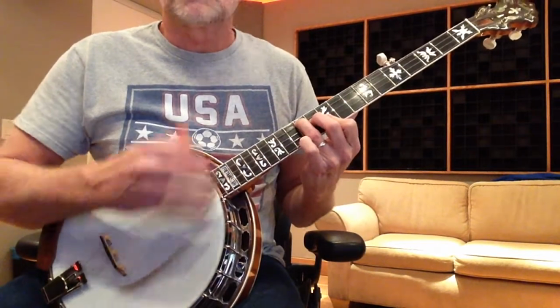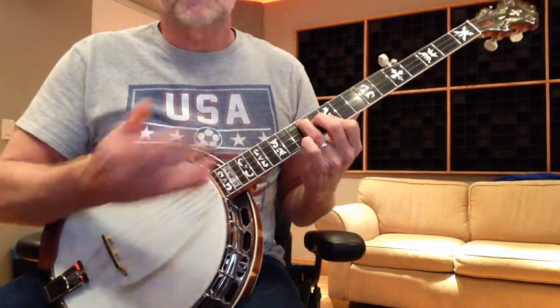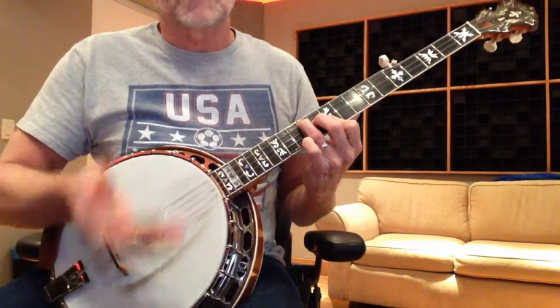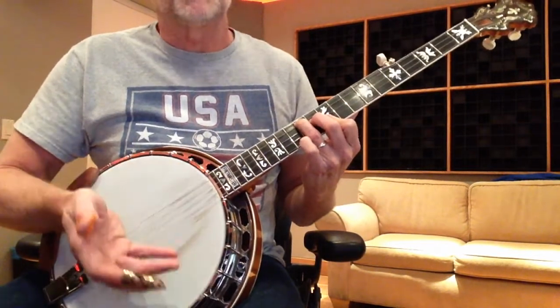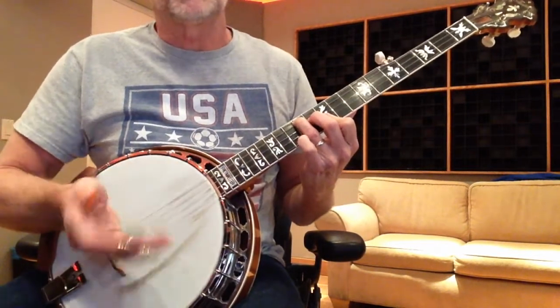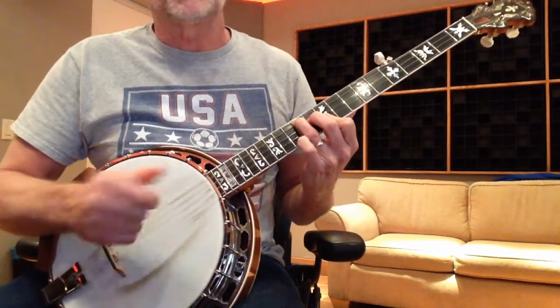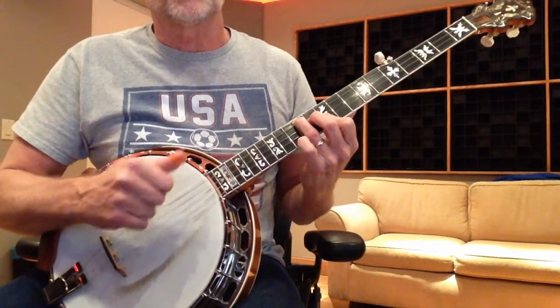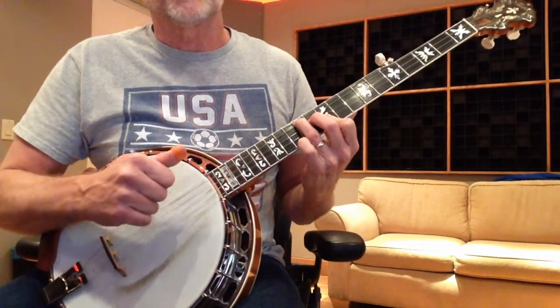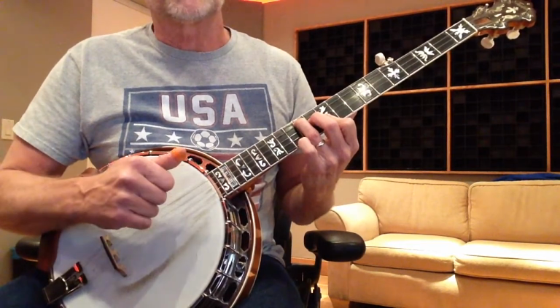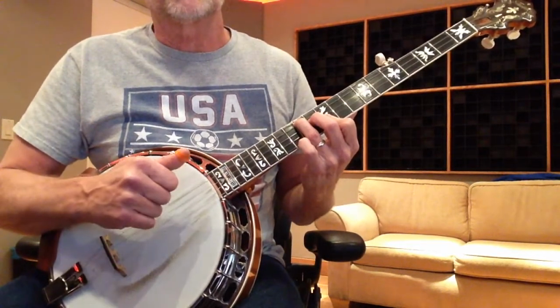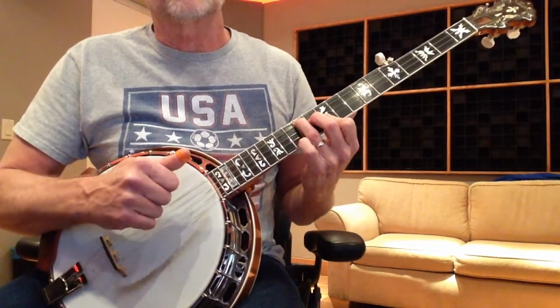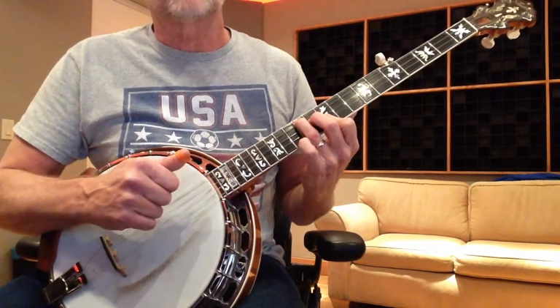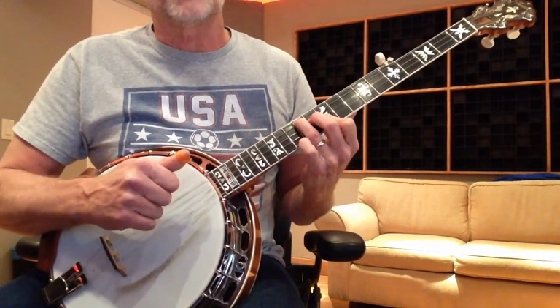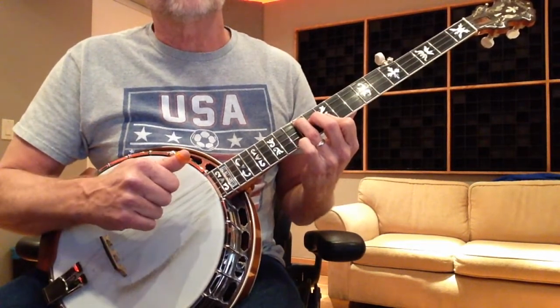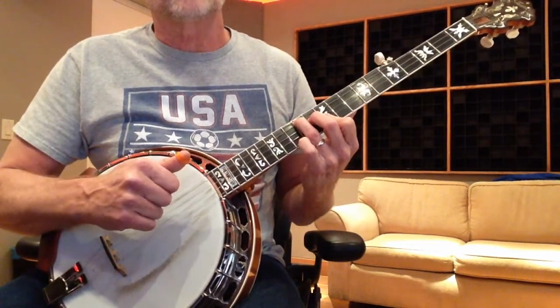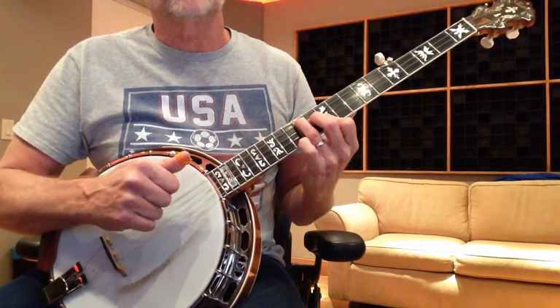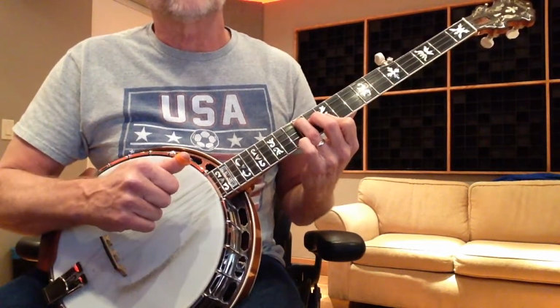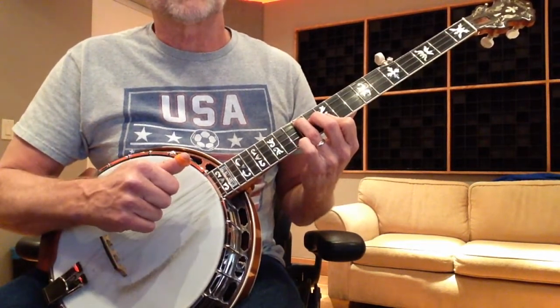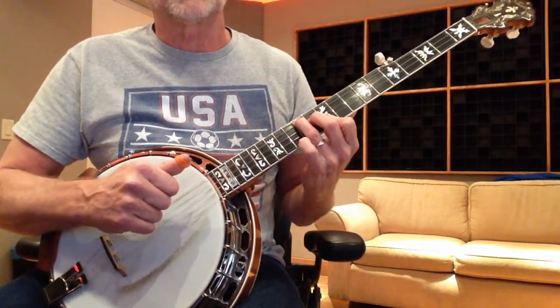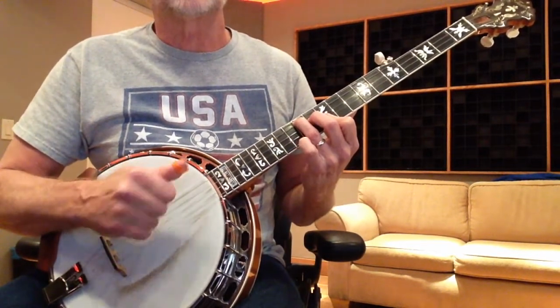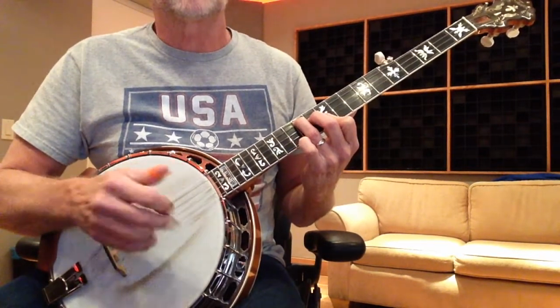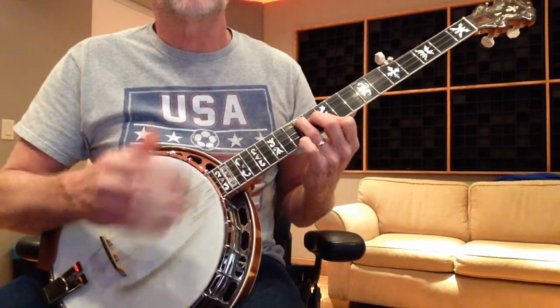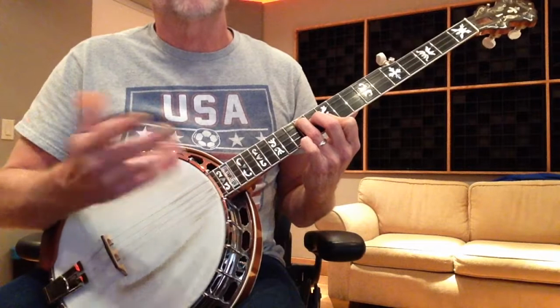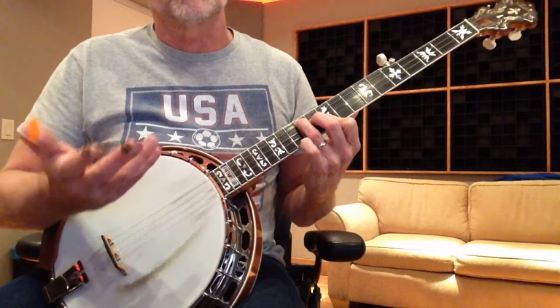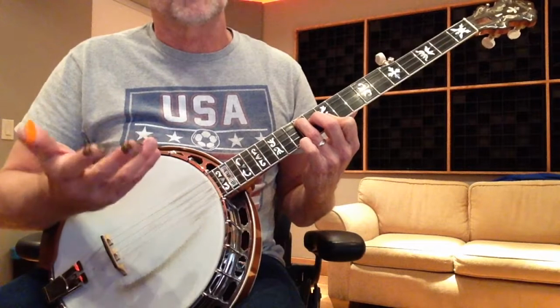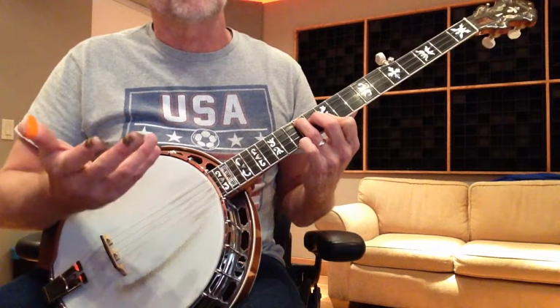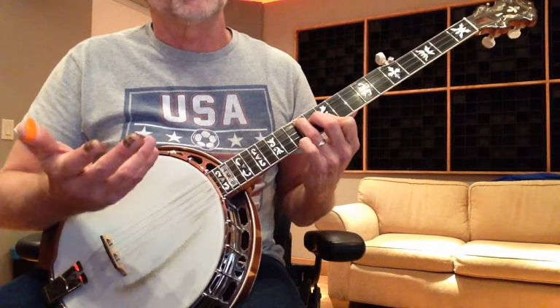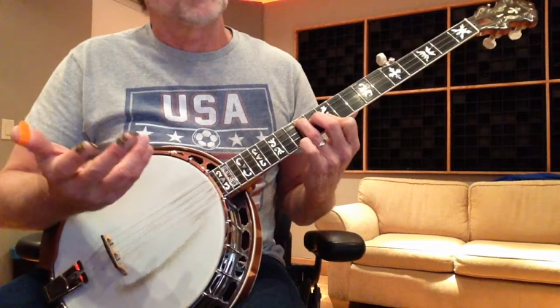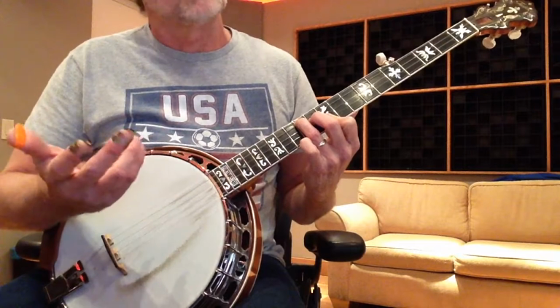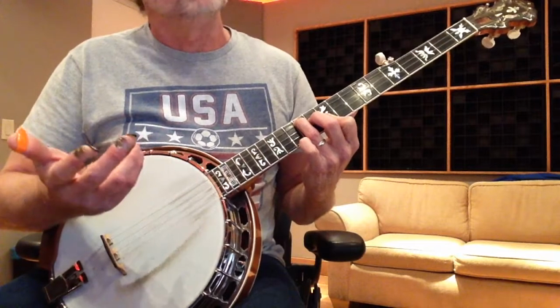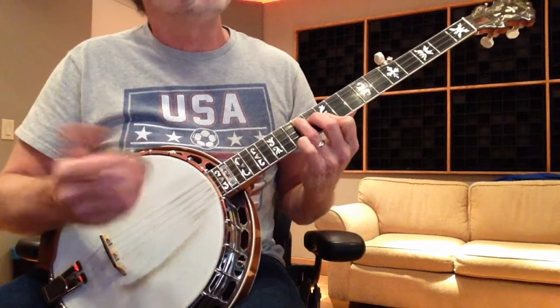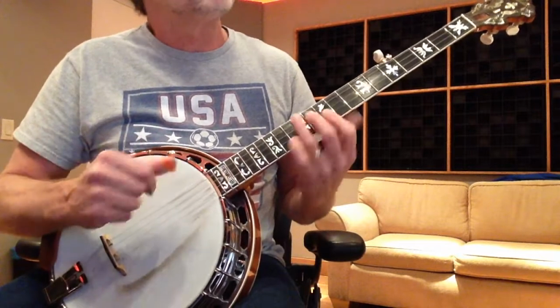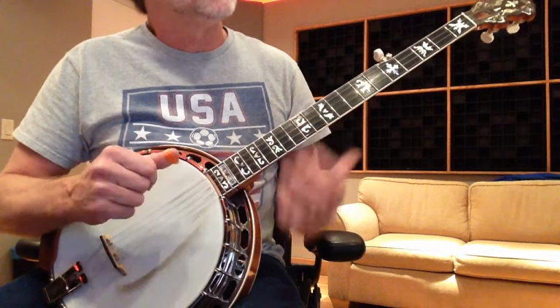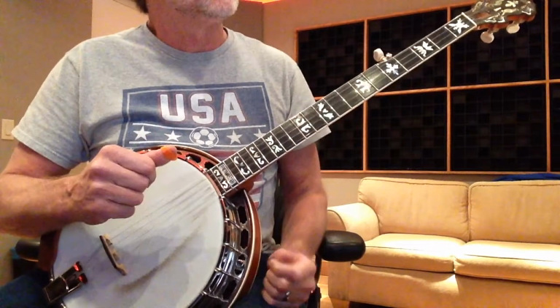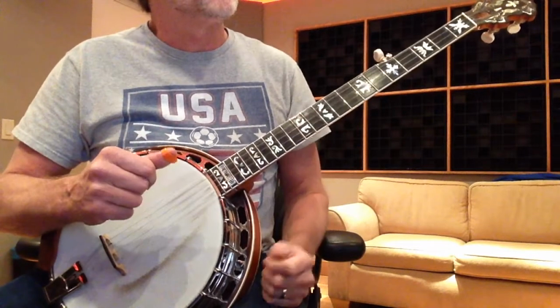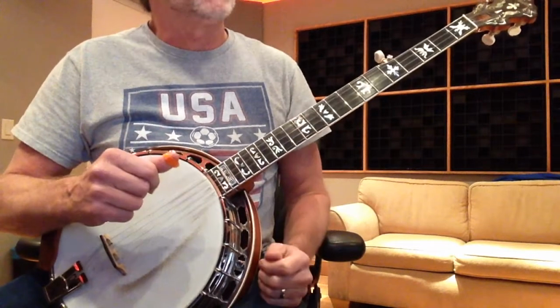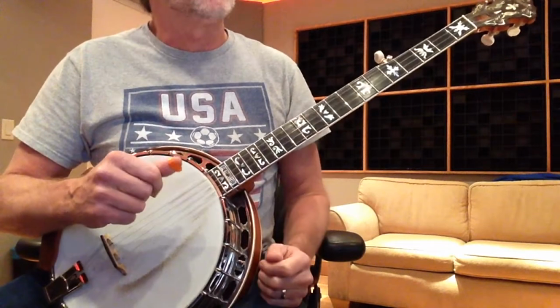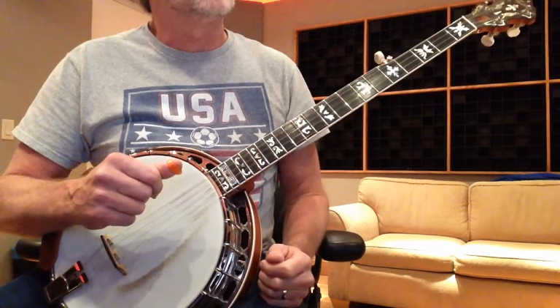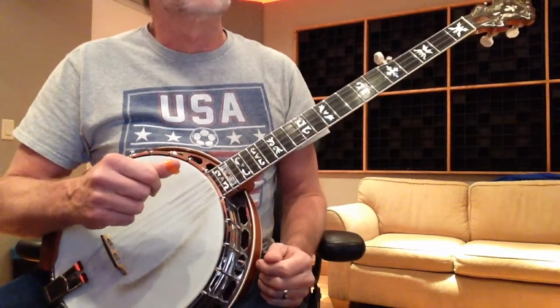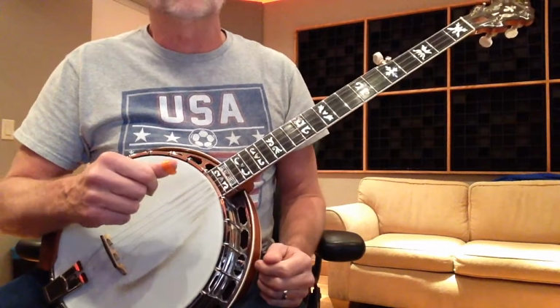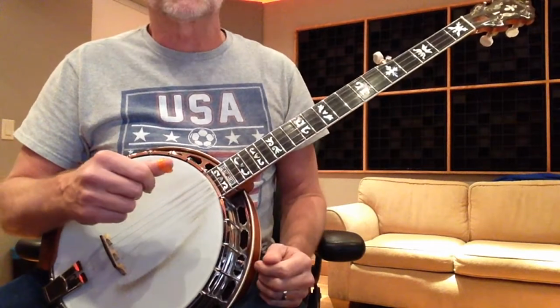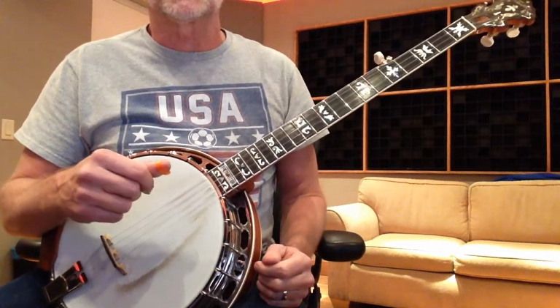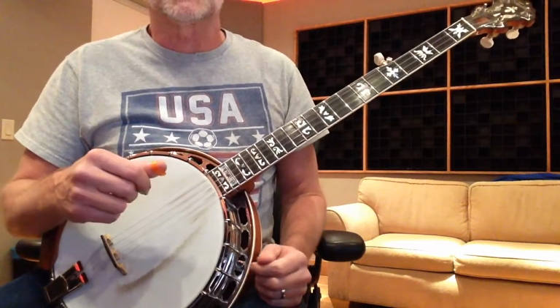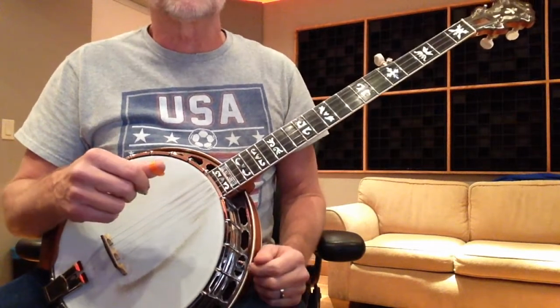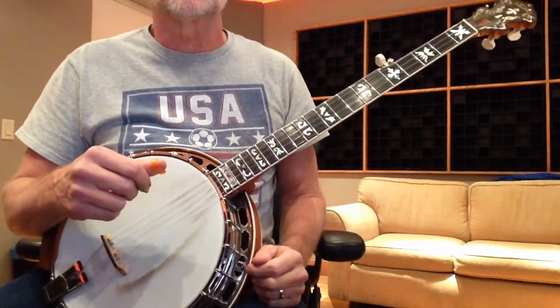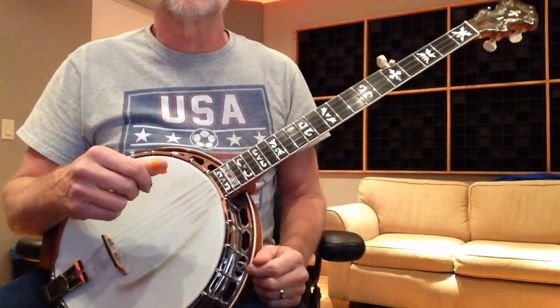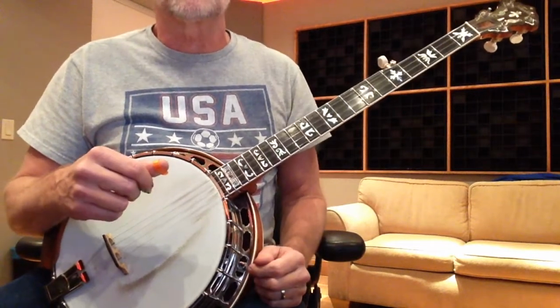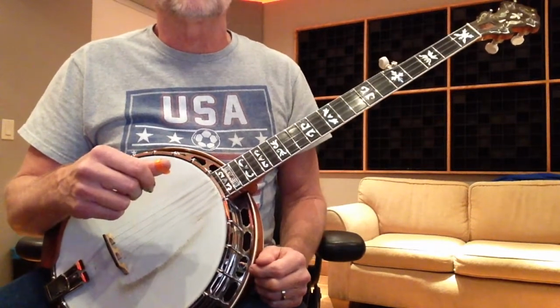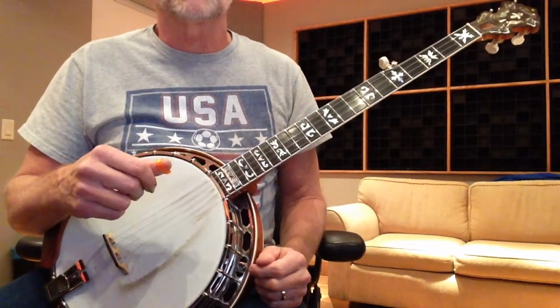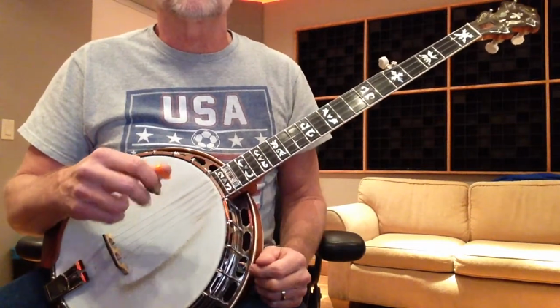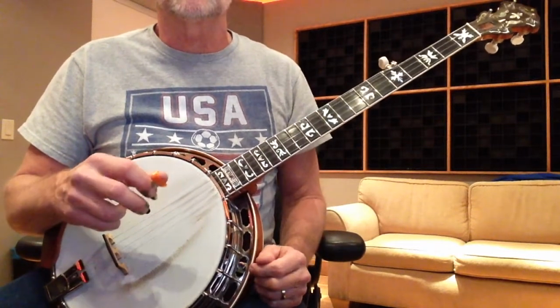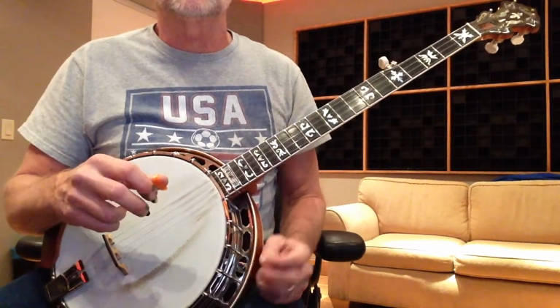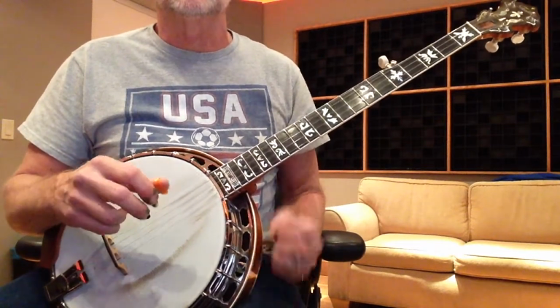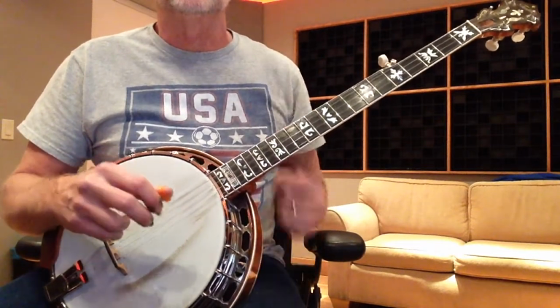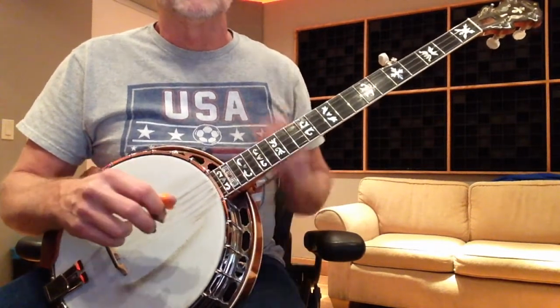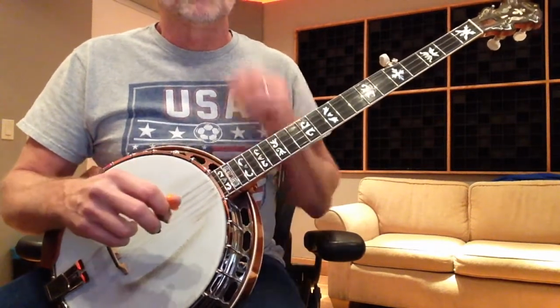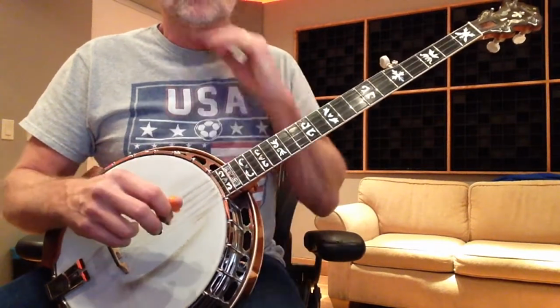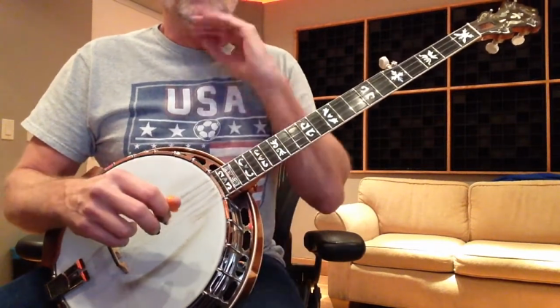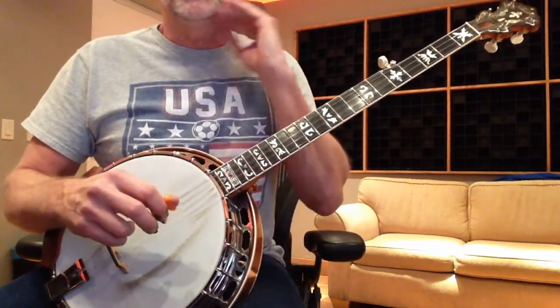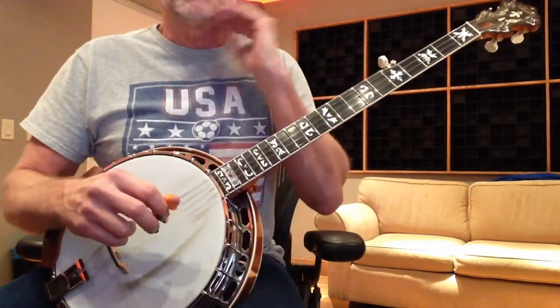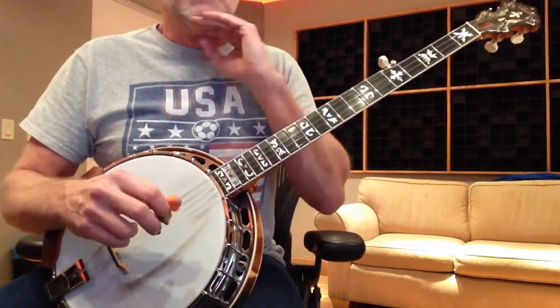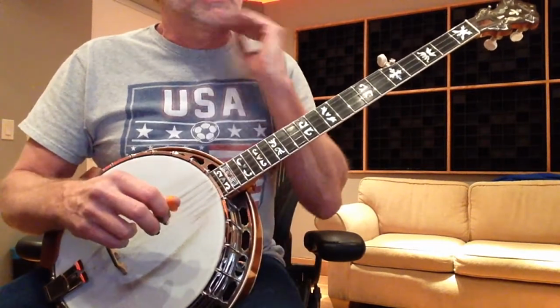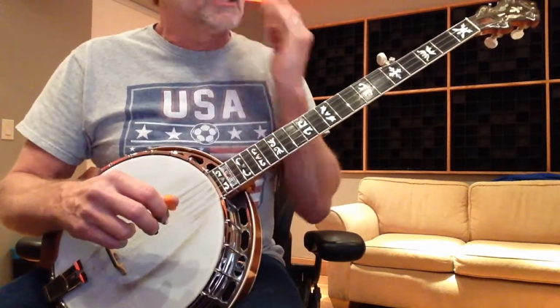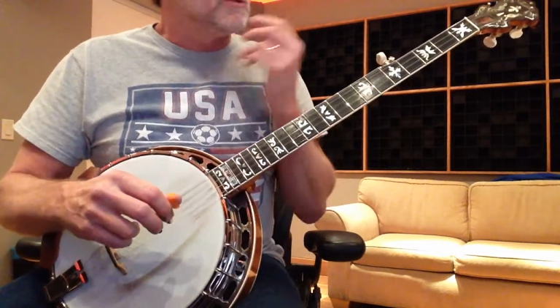Sometimes you can go back to the V chord for the last bar. Sometimes you don't, depending on what the guys you're playing with are doing, or what you decide to do.